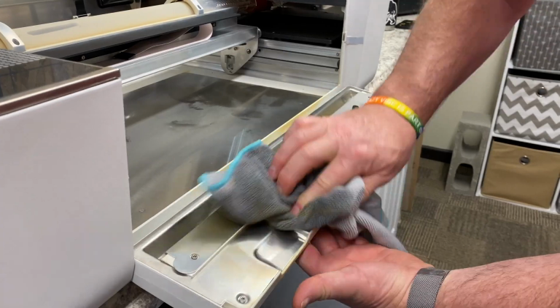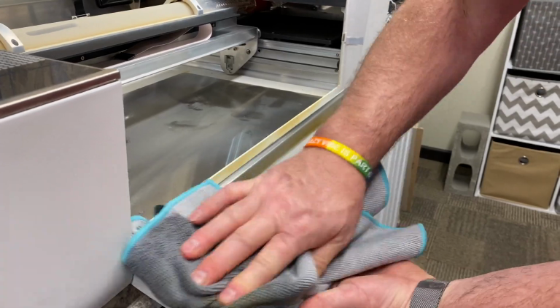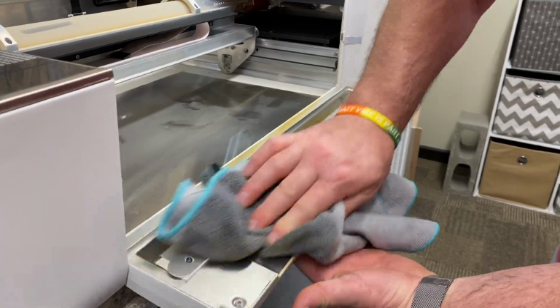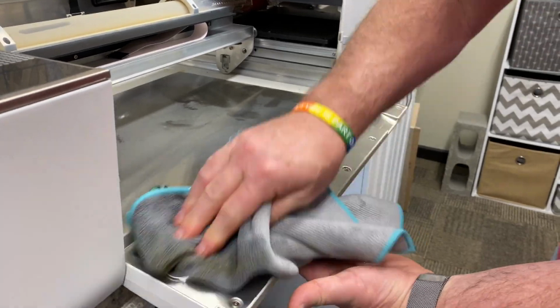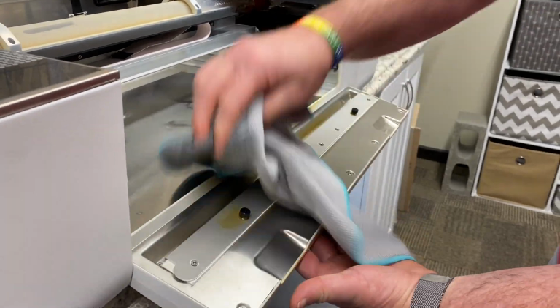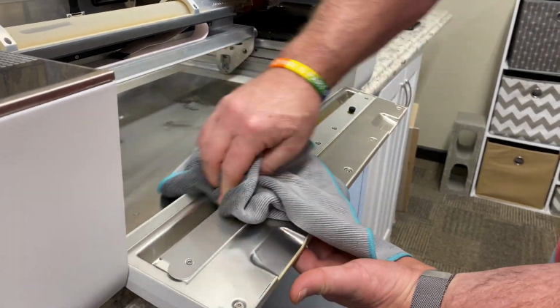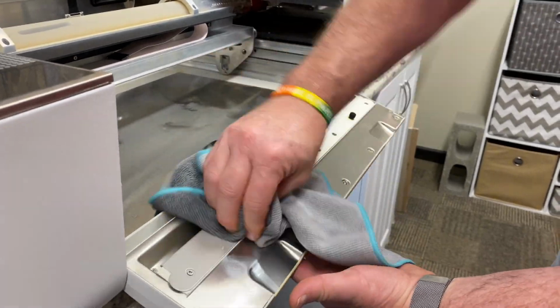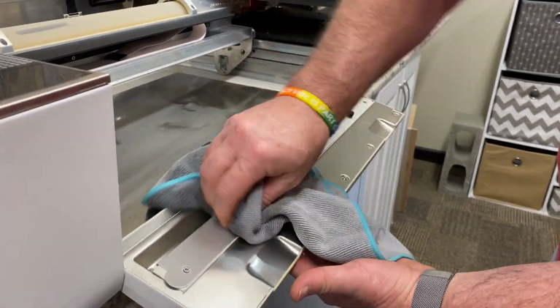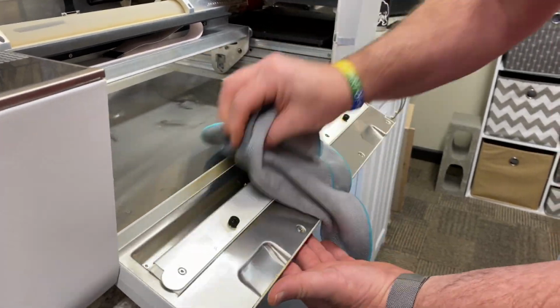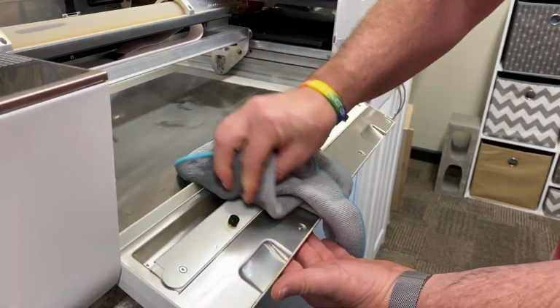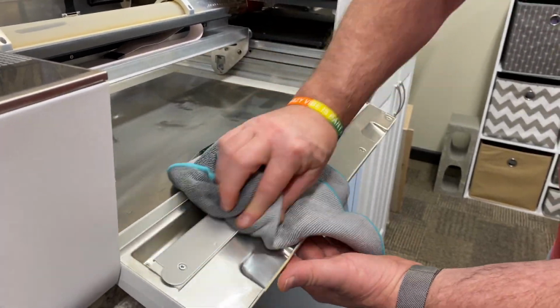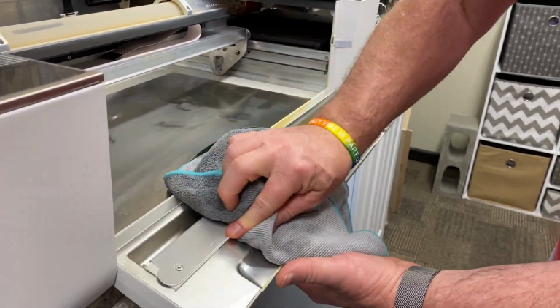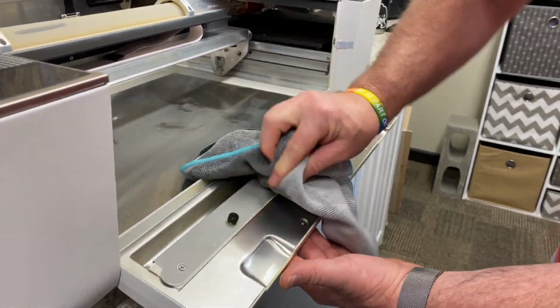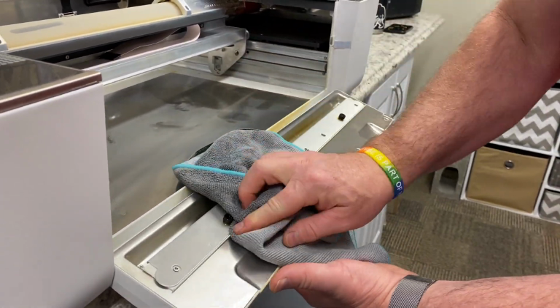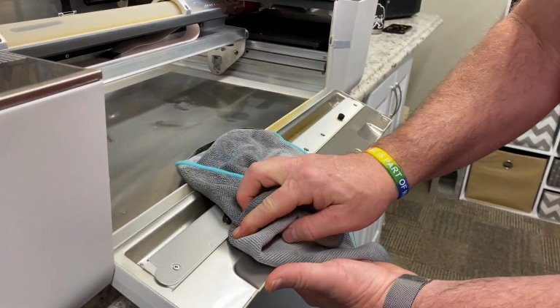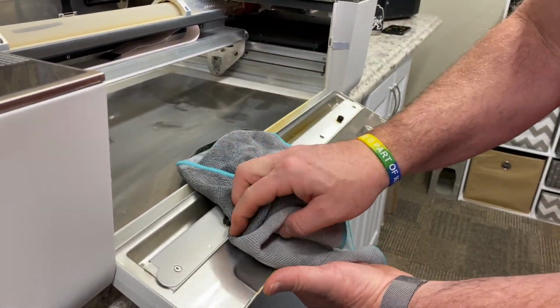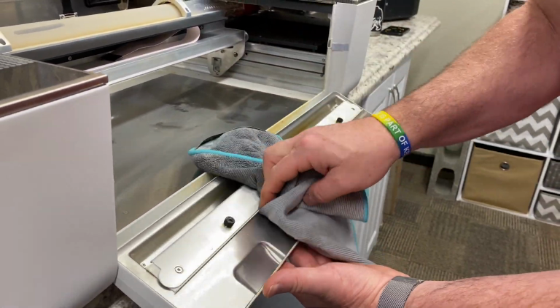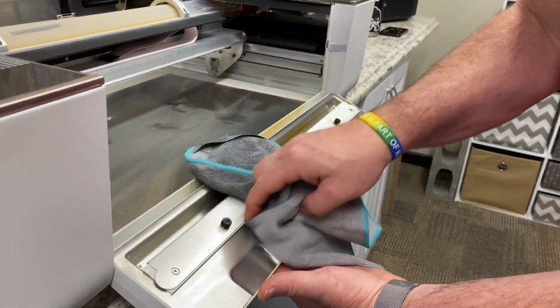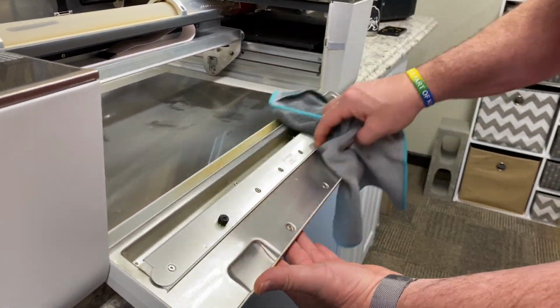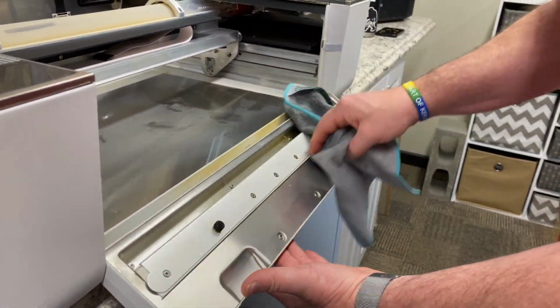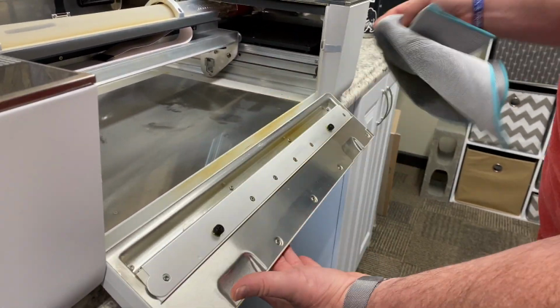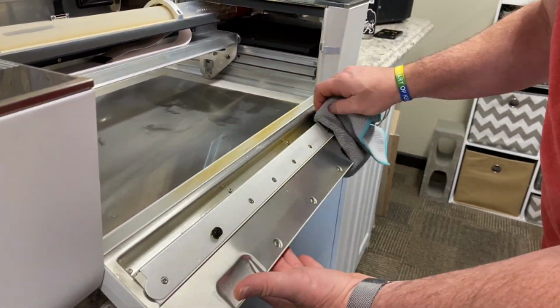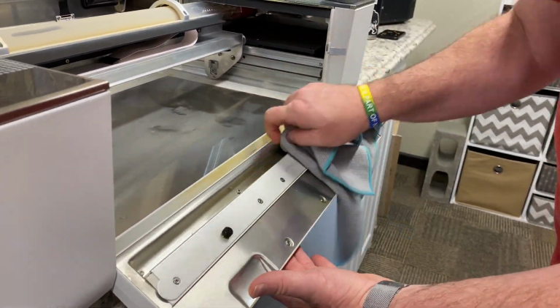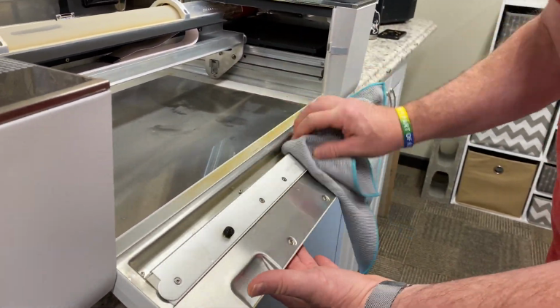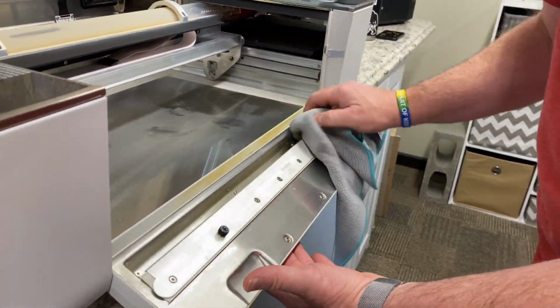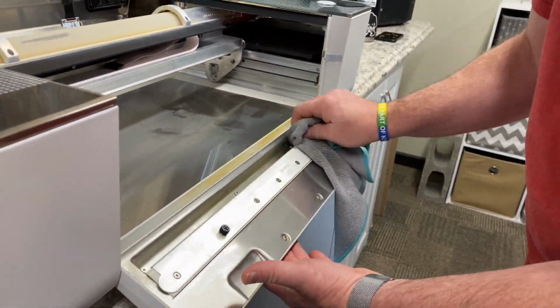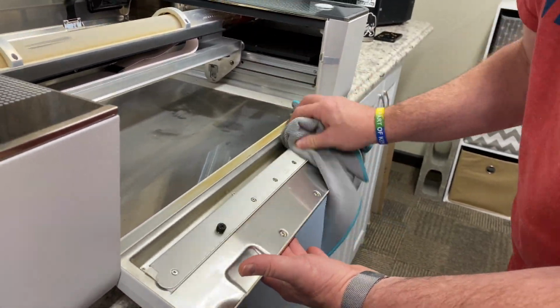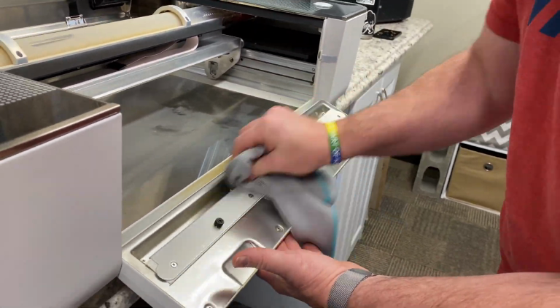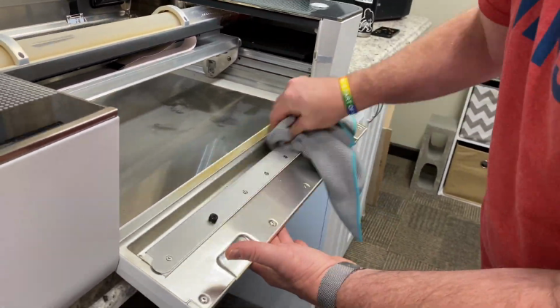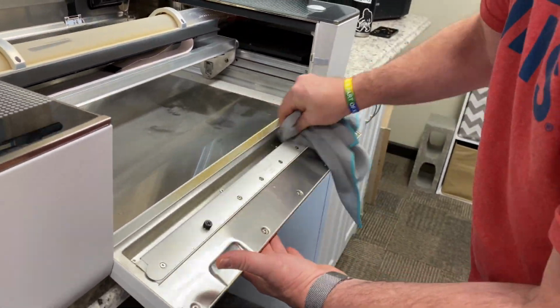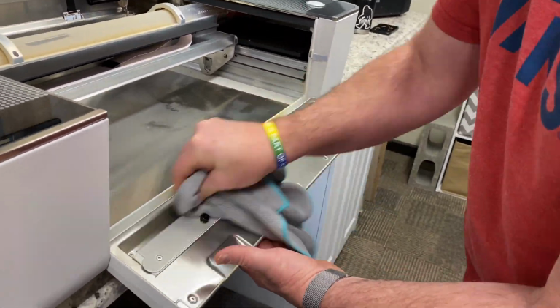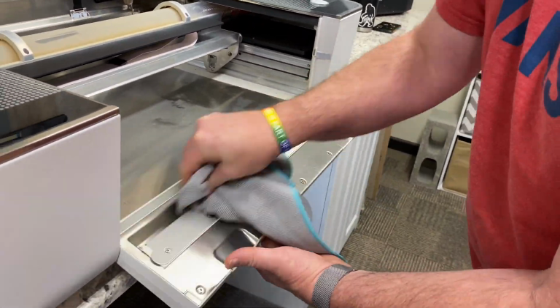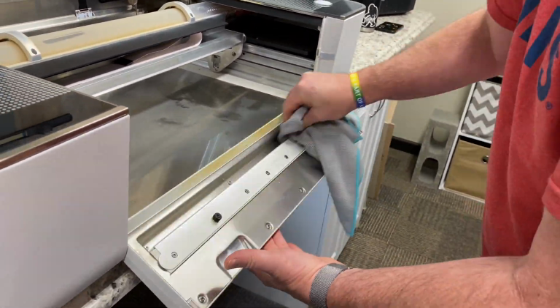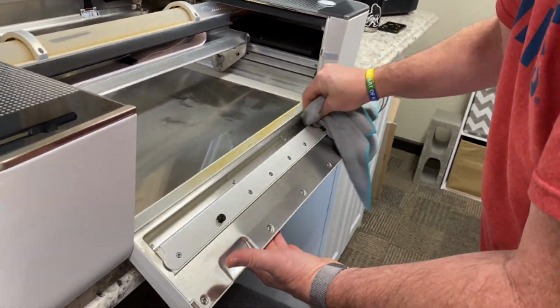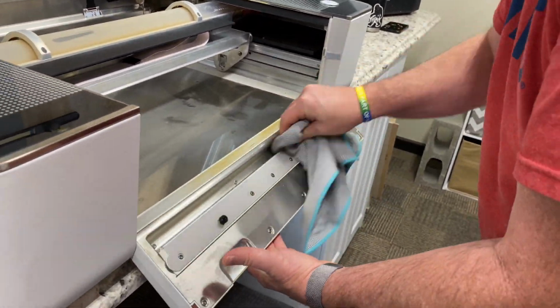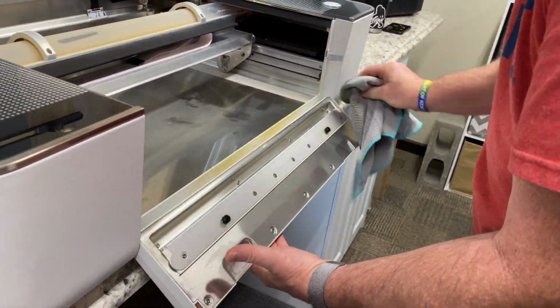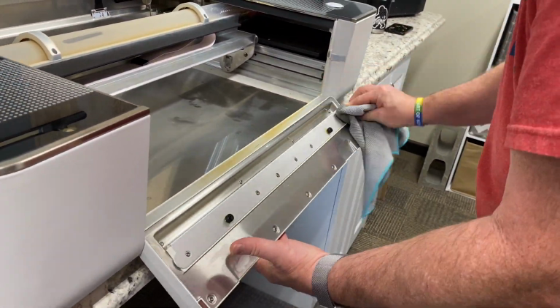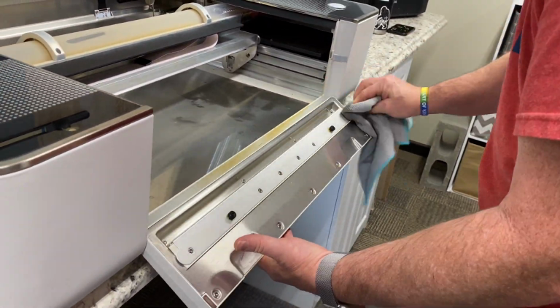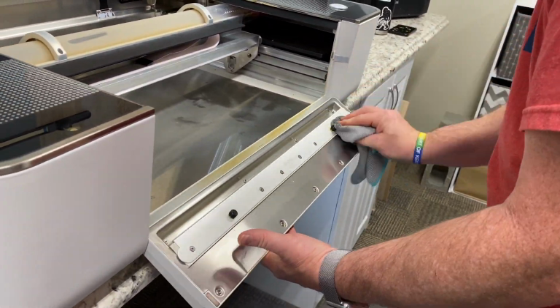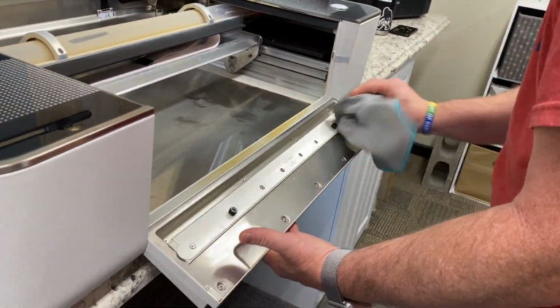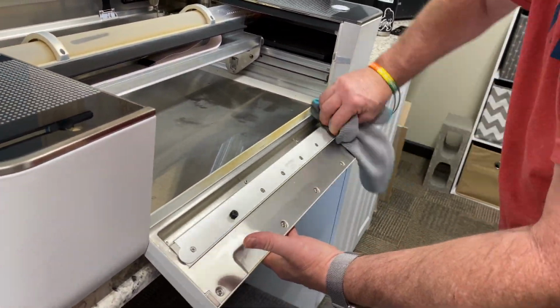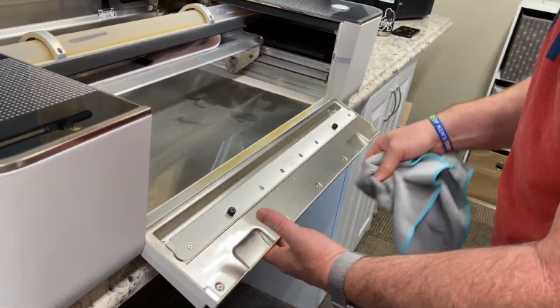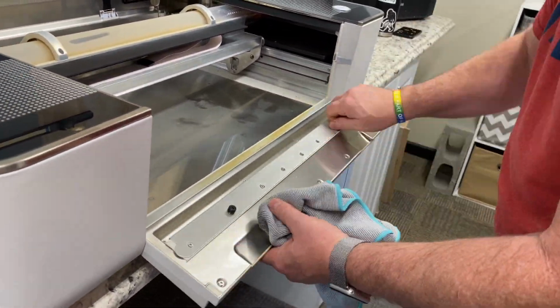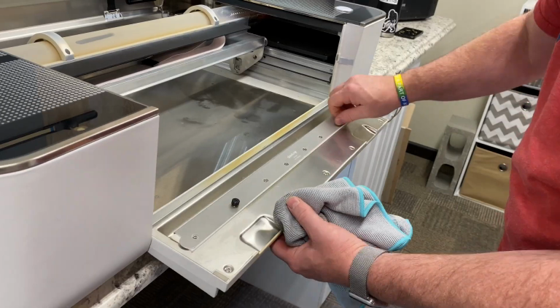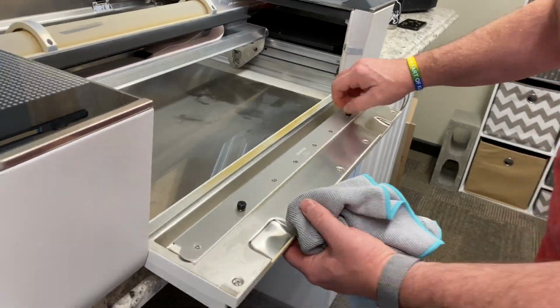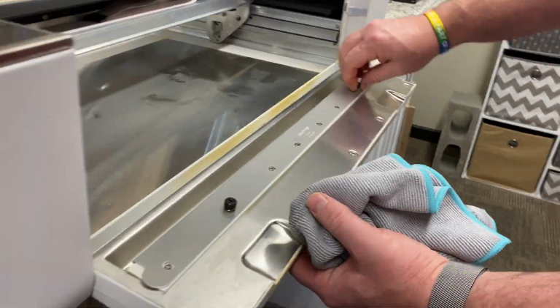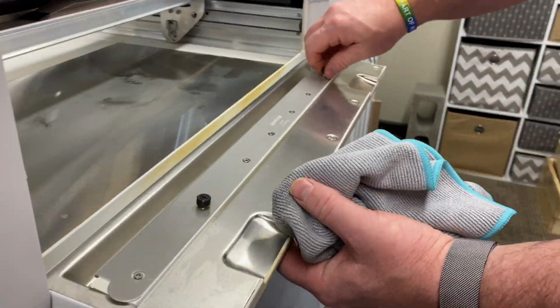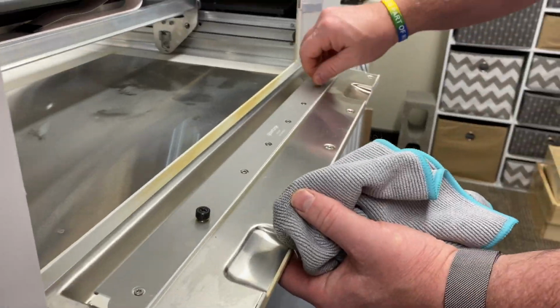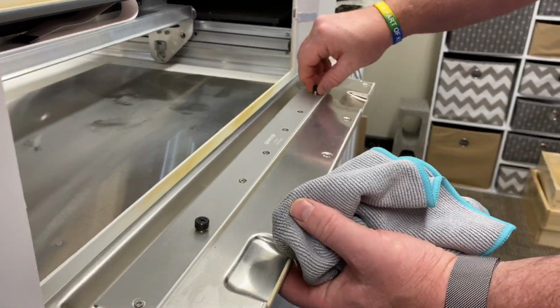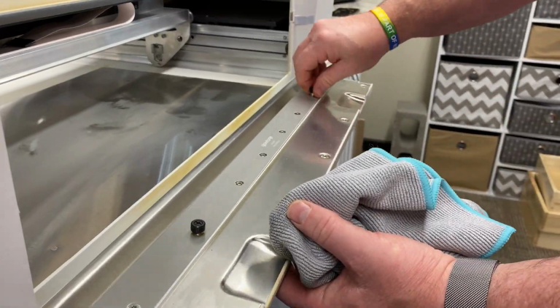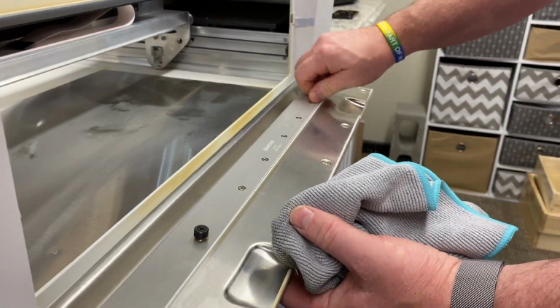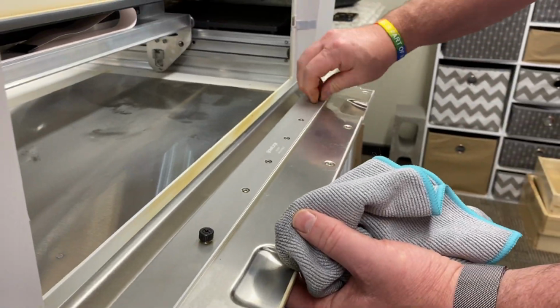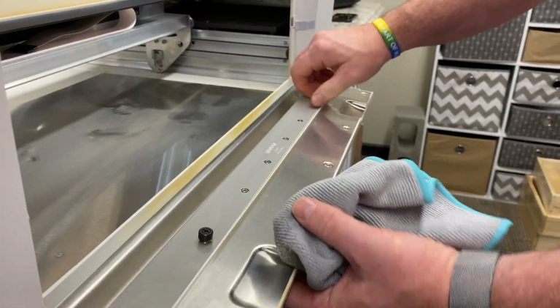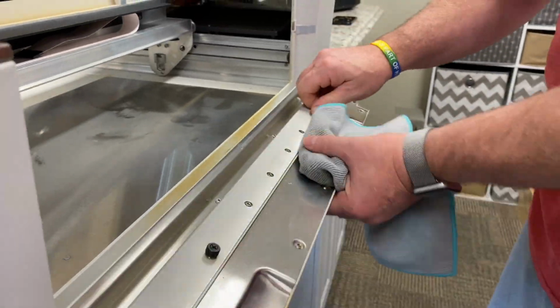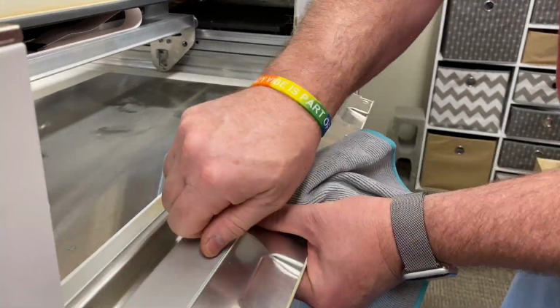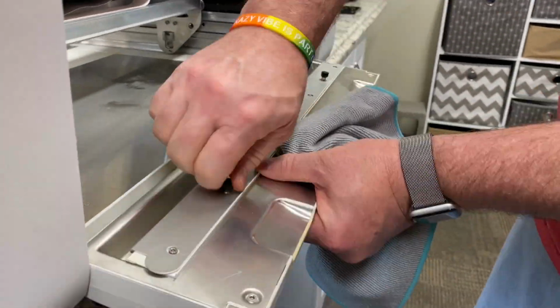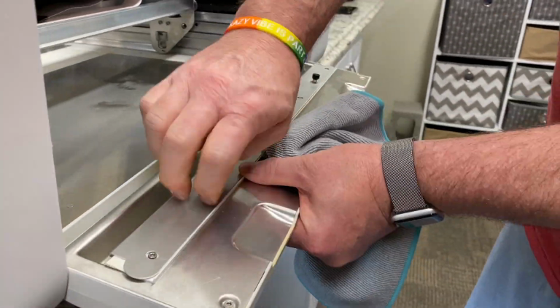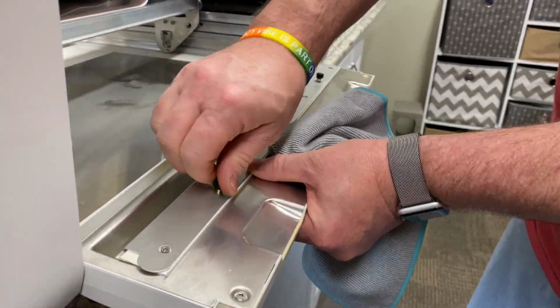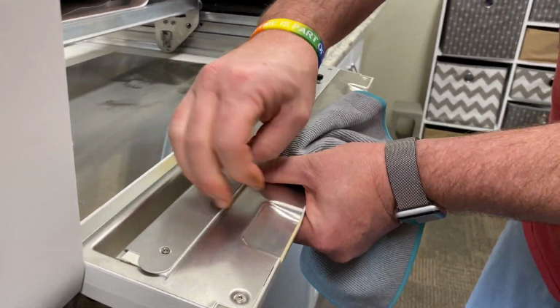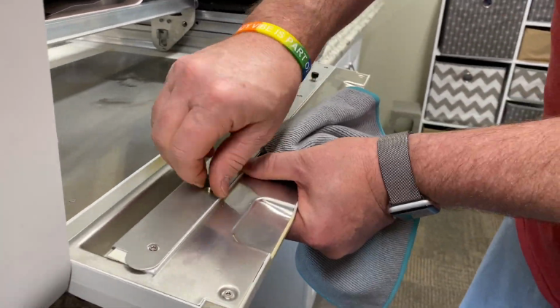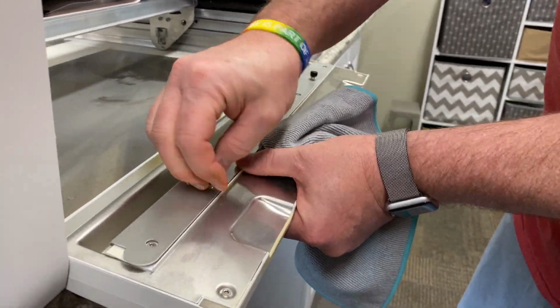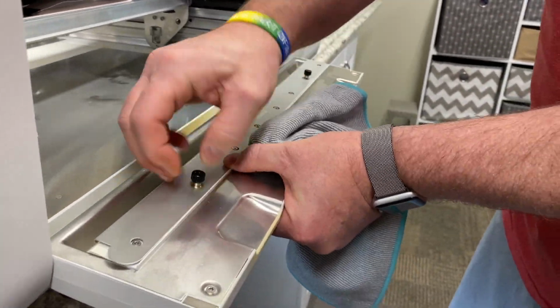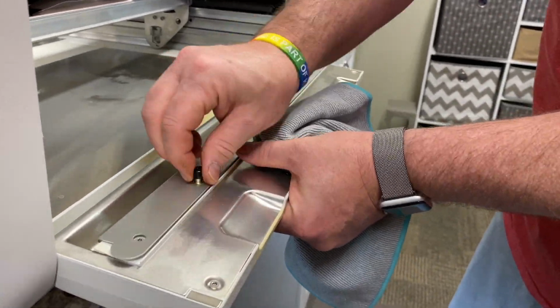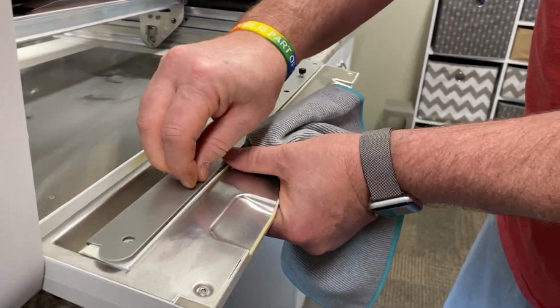with a 50/50 mix of vinegar. Take that, wet it, and start wiping everything down. As you can see, there was lots of tar smoke type of material. Wipe that down.